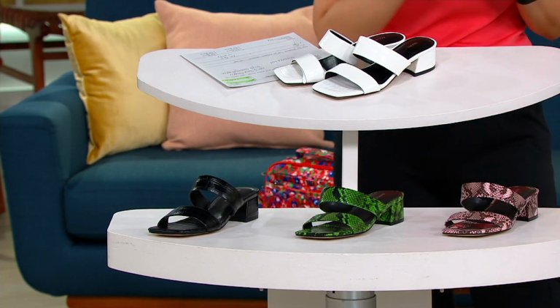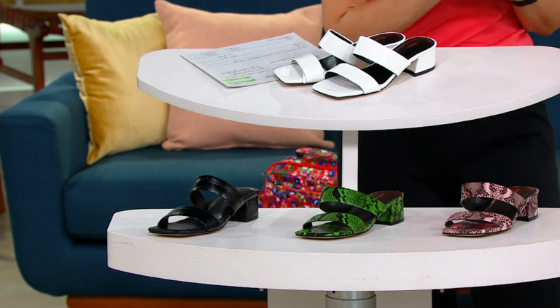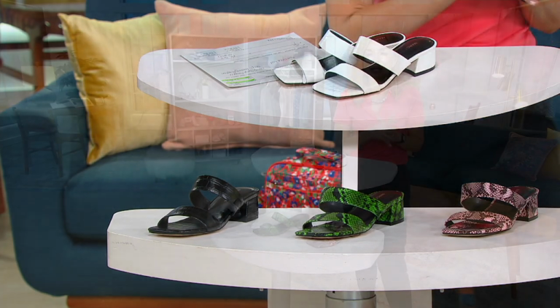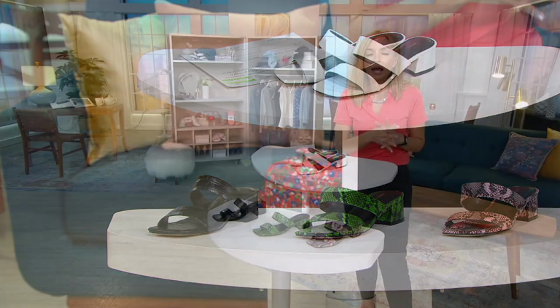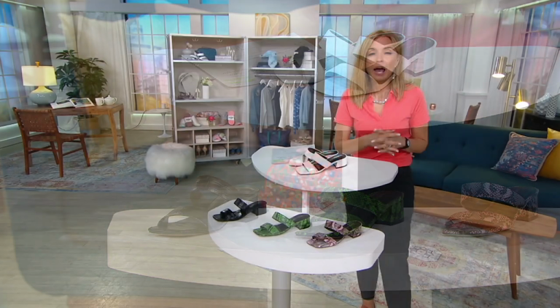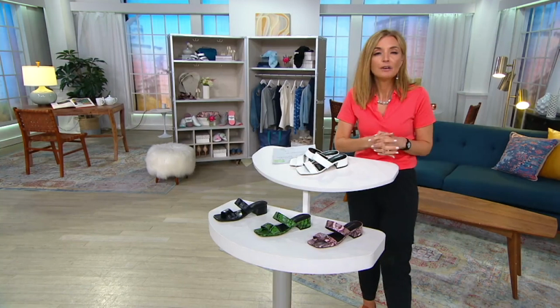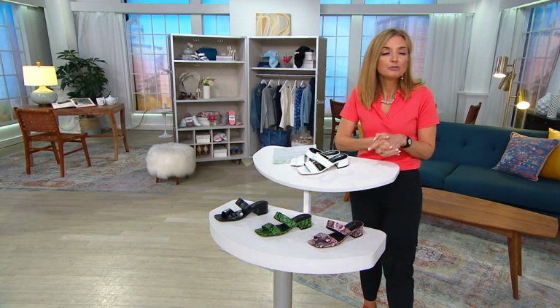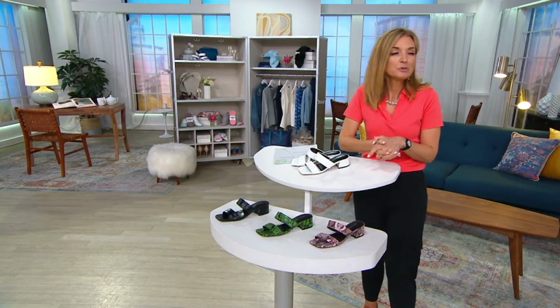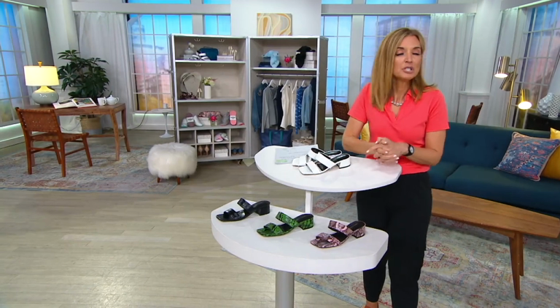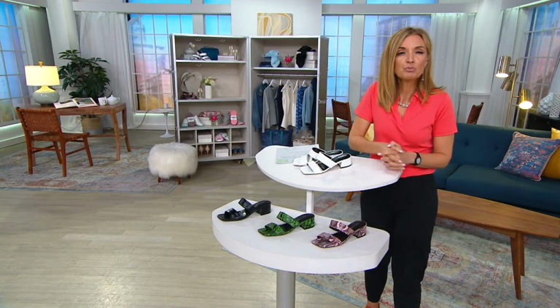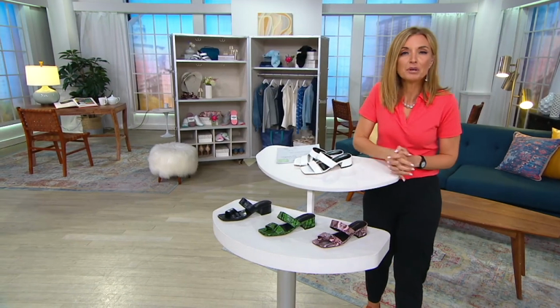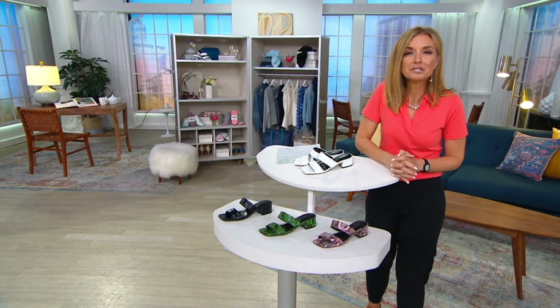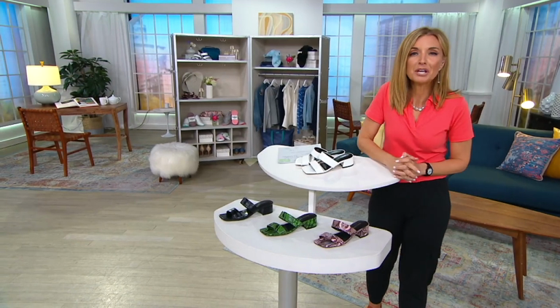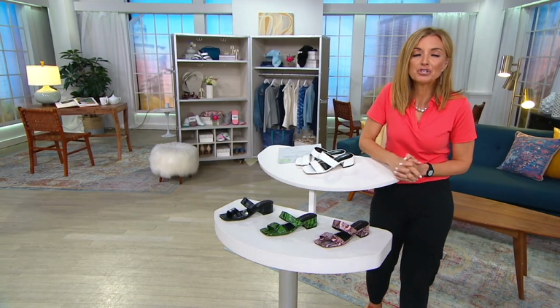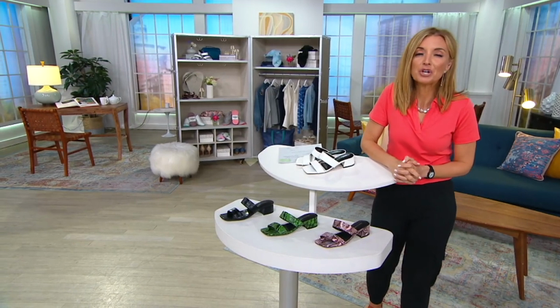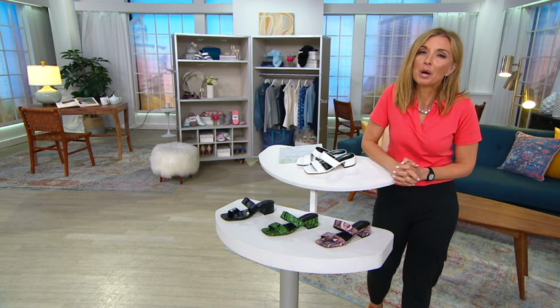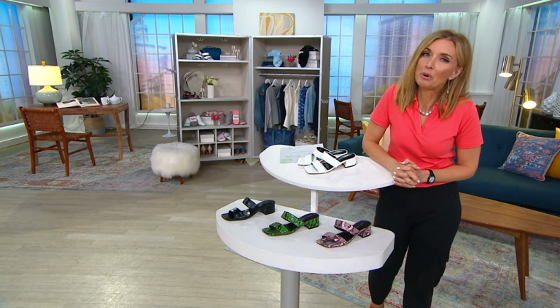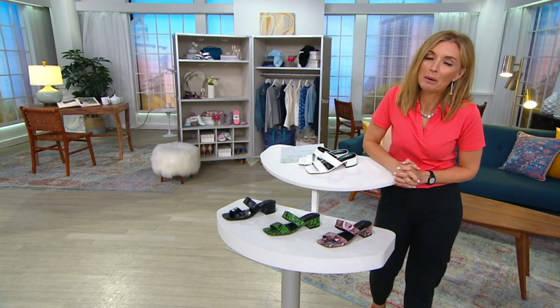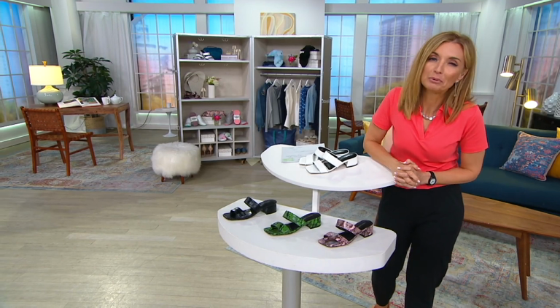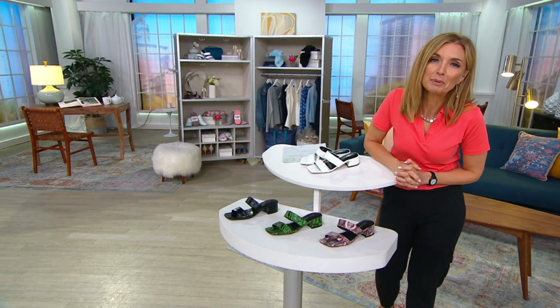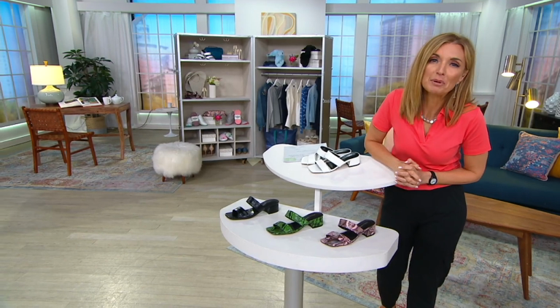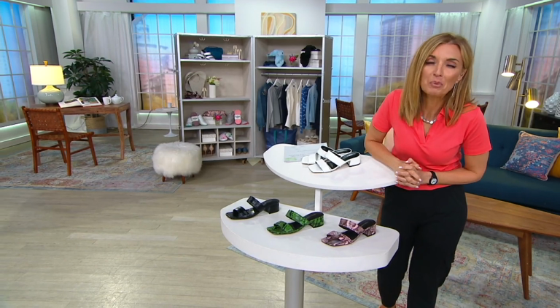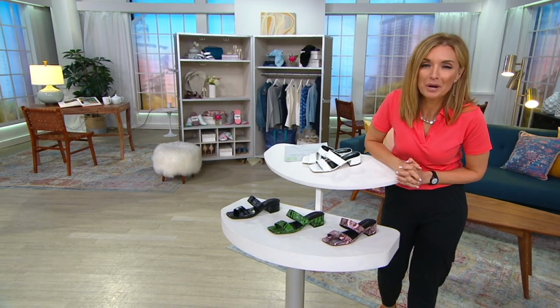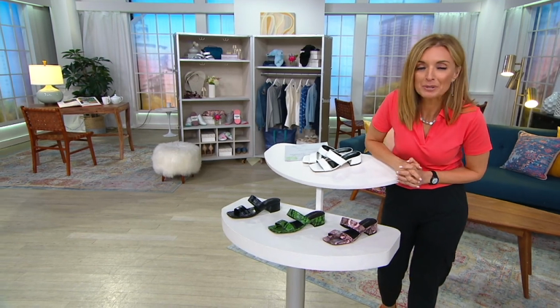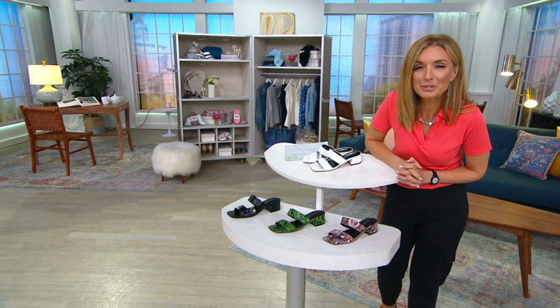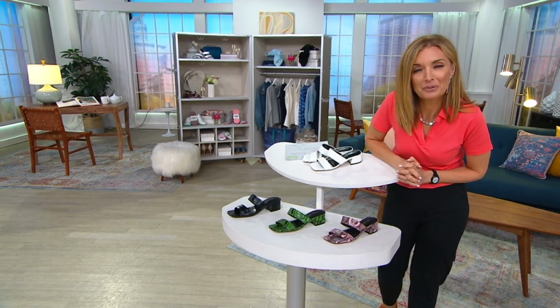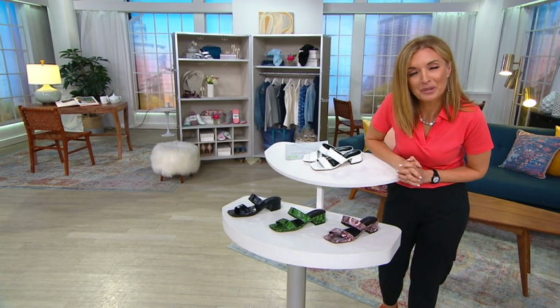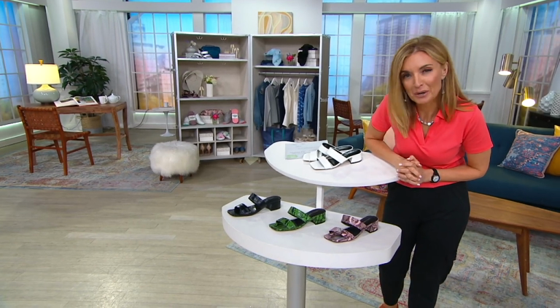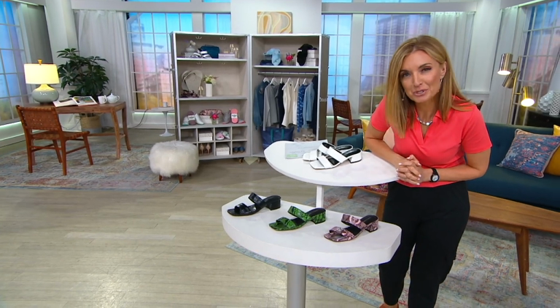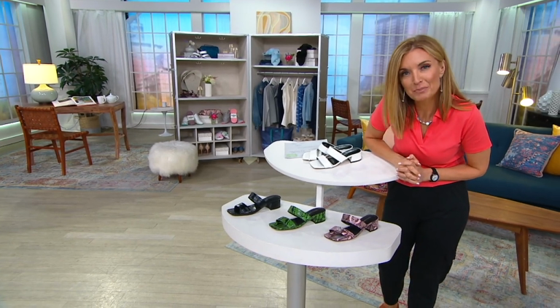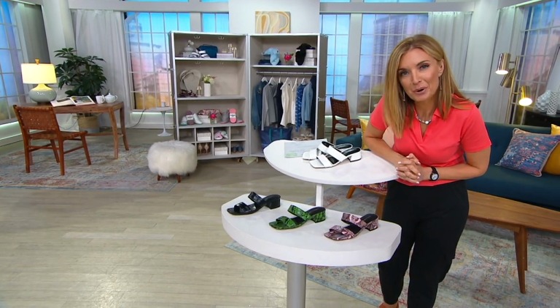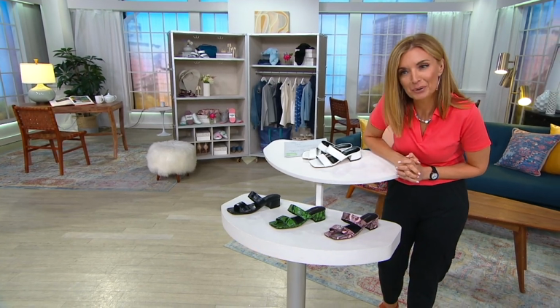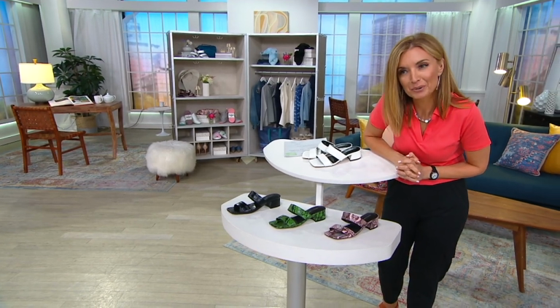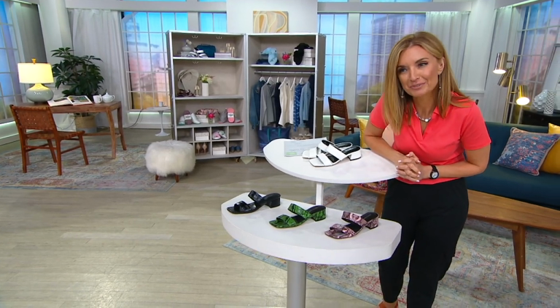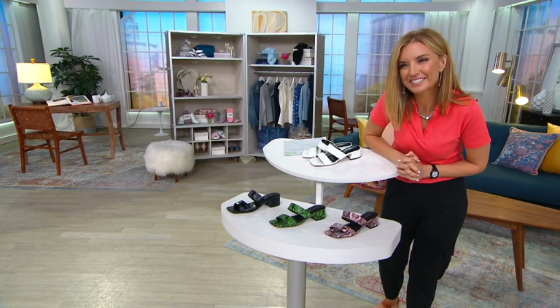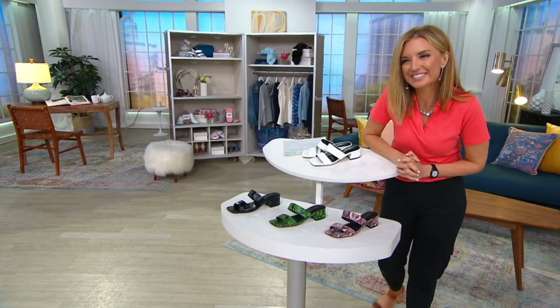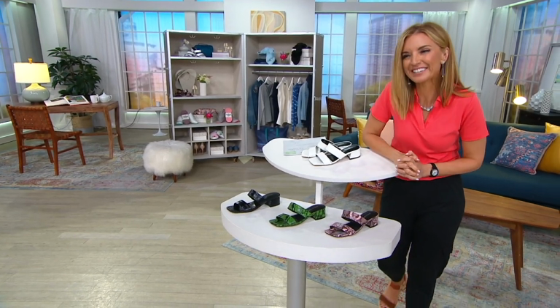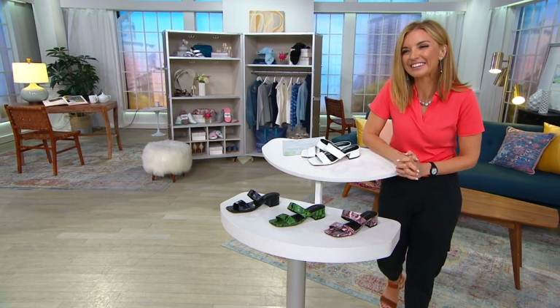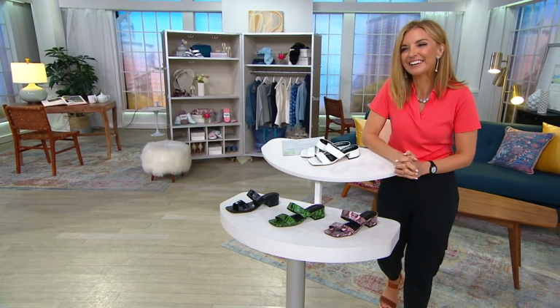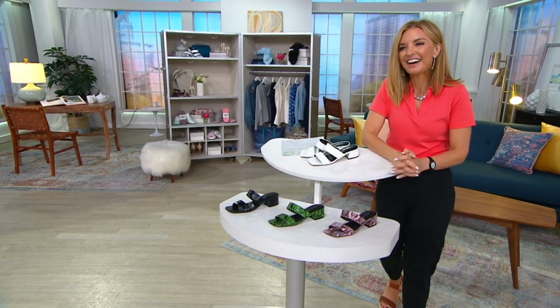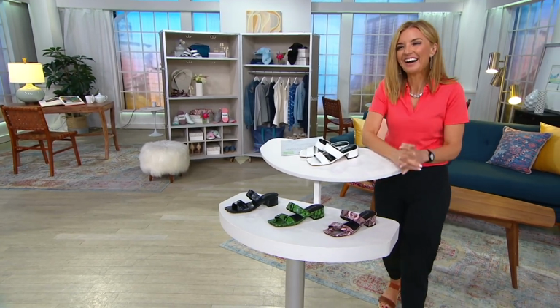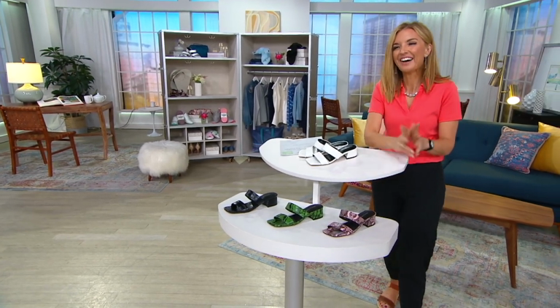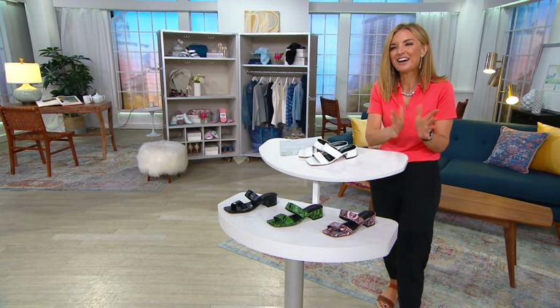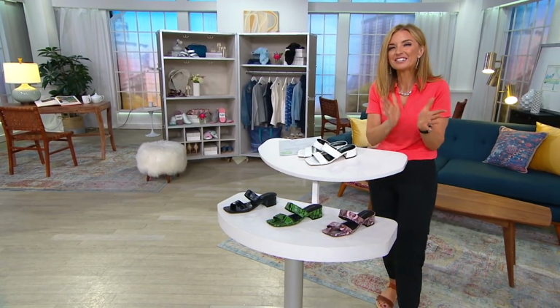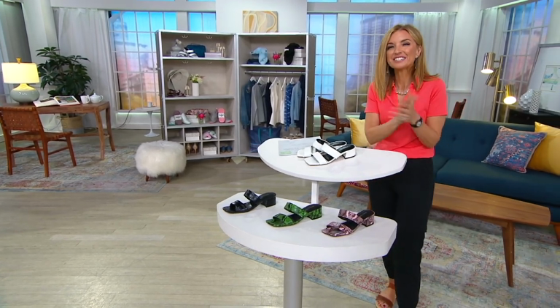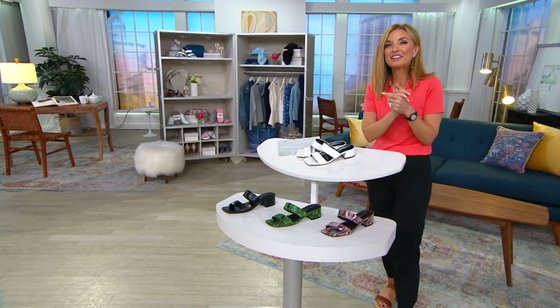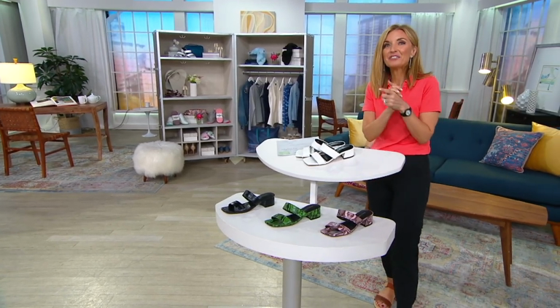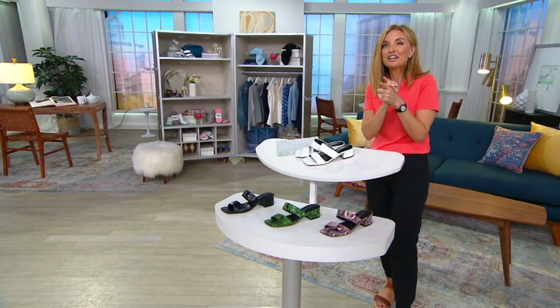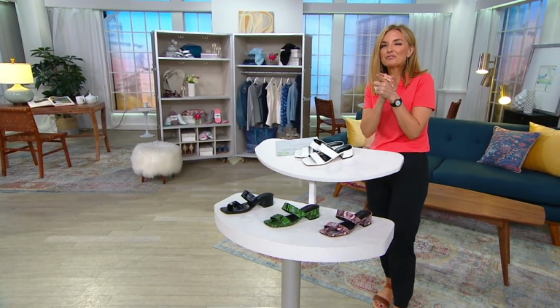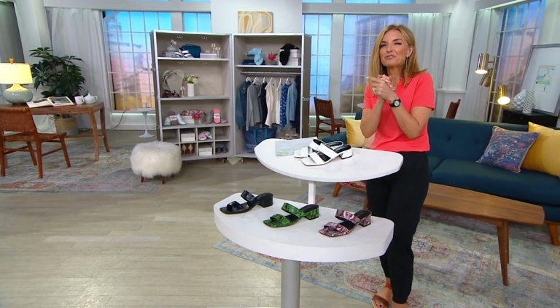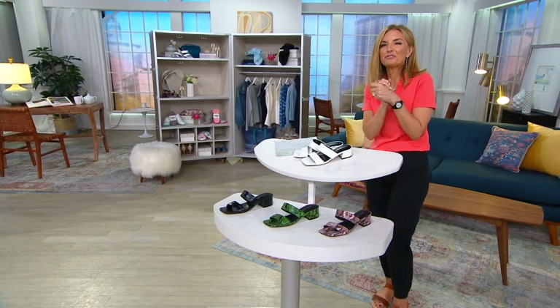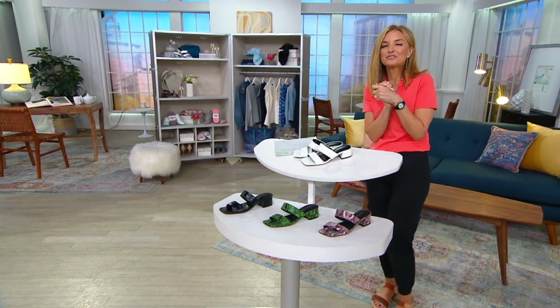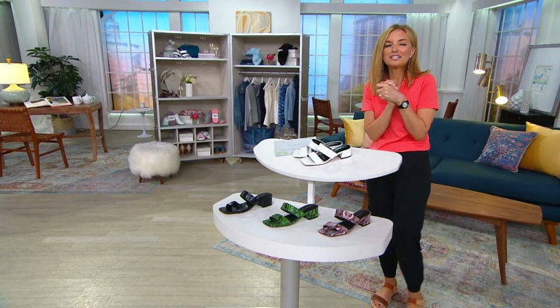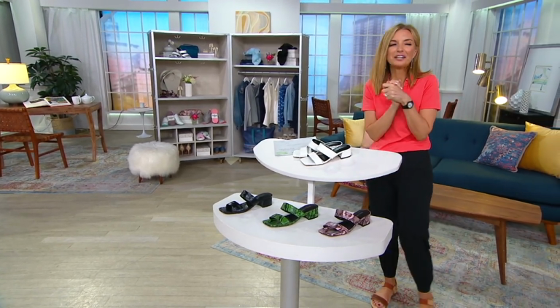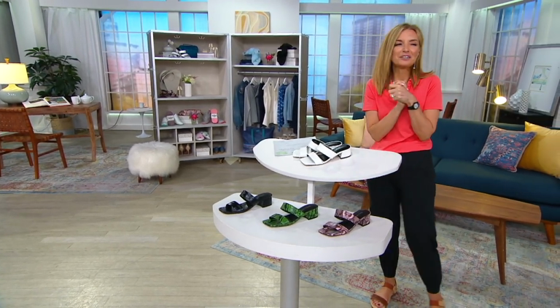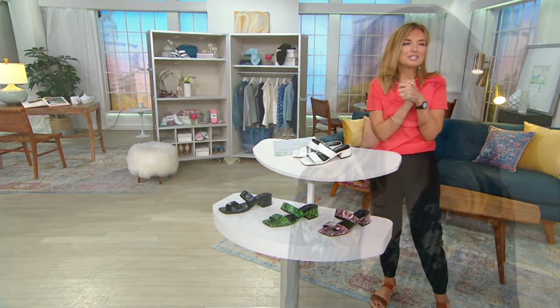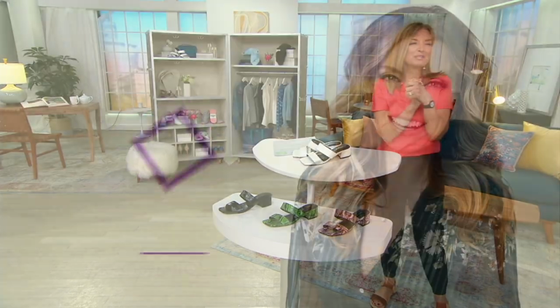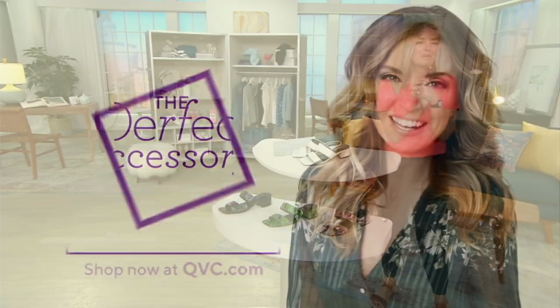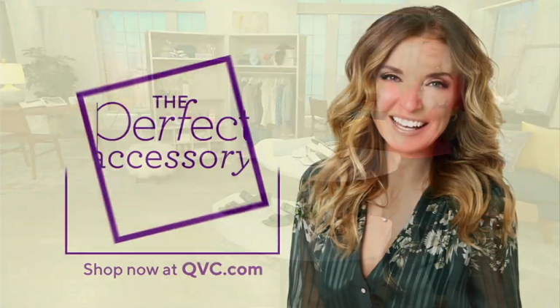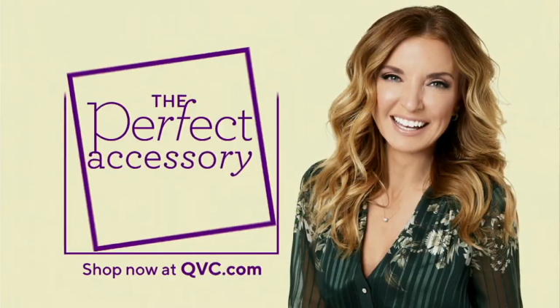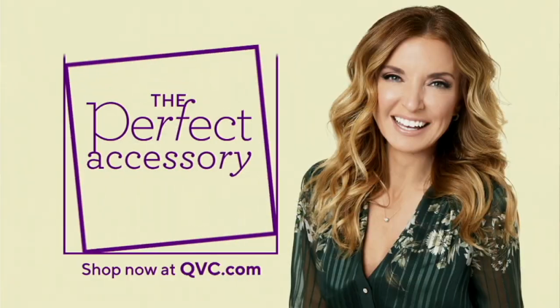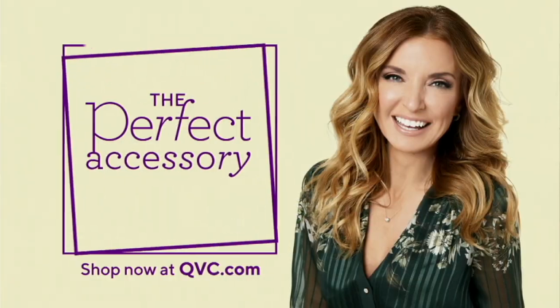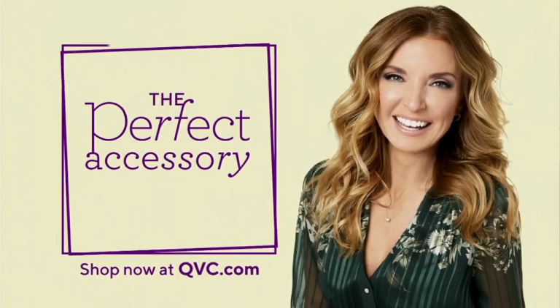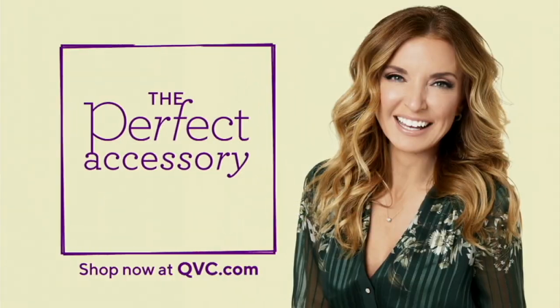The item number is 839-5498. If you missed this presentation, I'll probably be wearing these on the air tomorrow — just kidding. Take advantage of the $15 easy pay while you can.